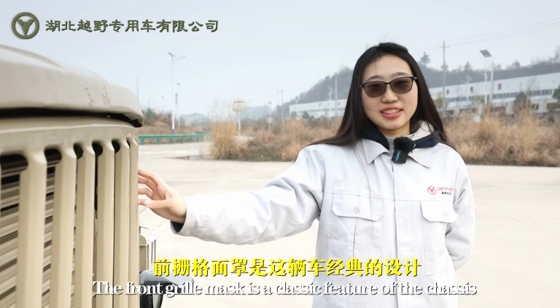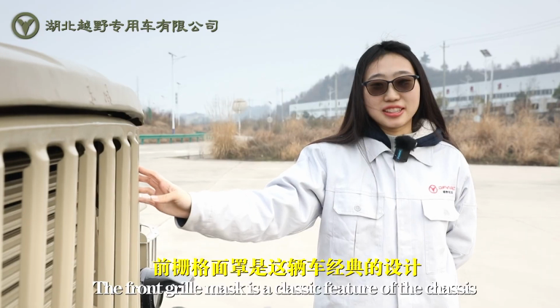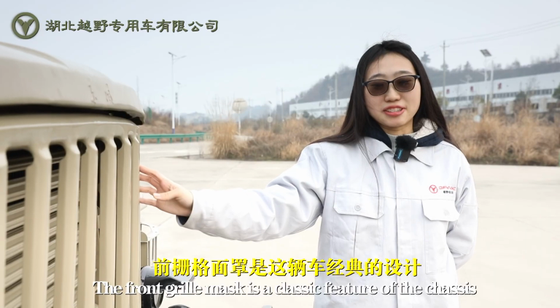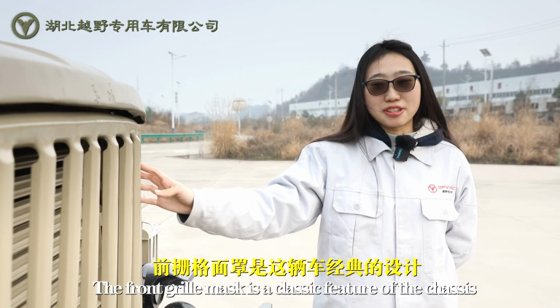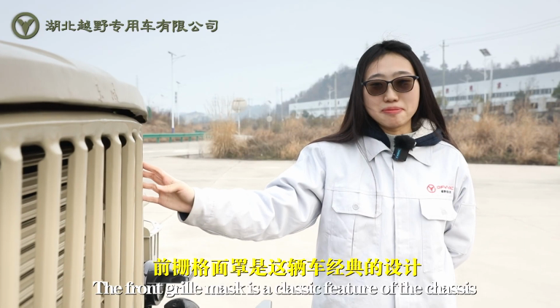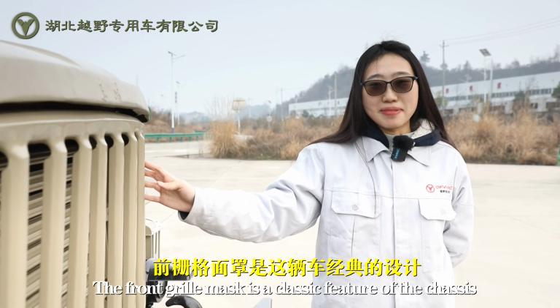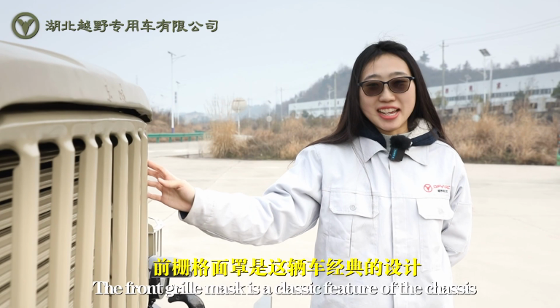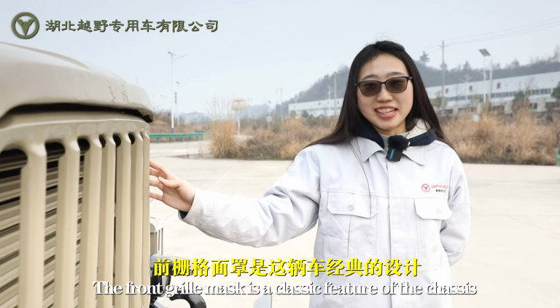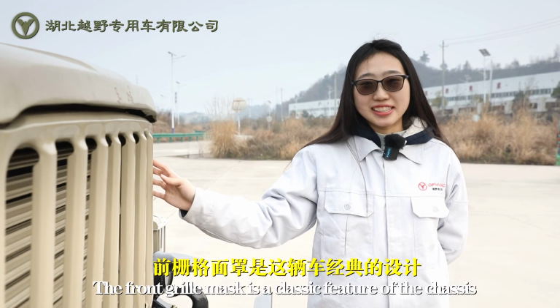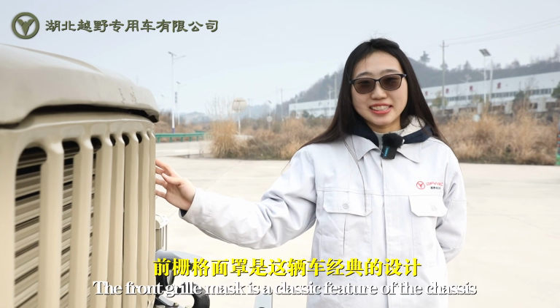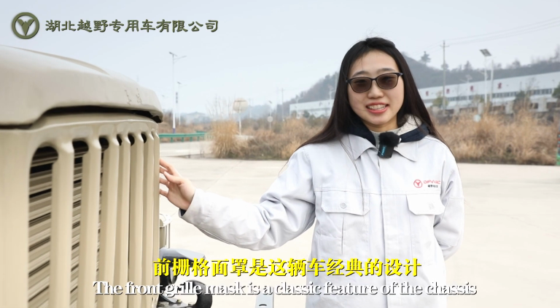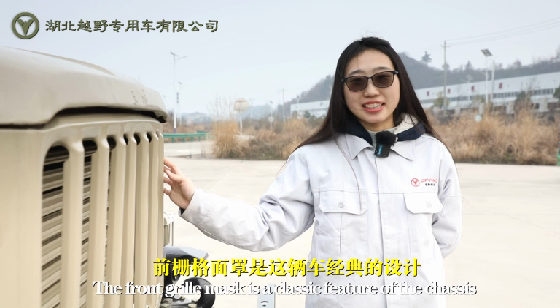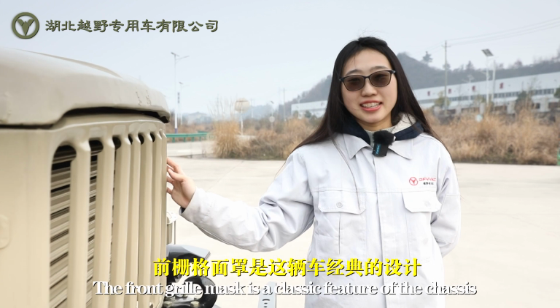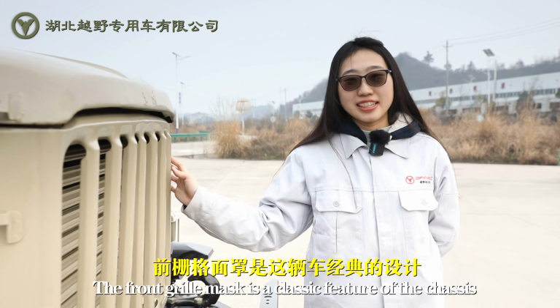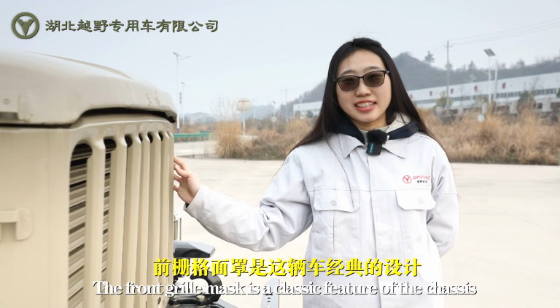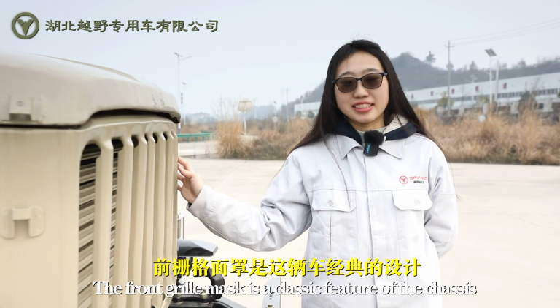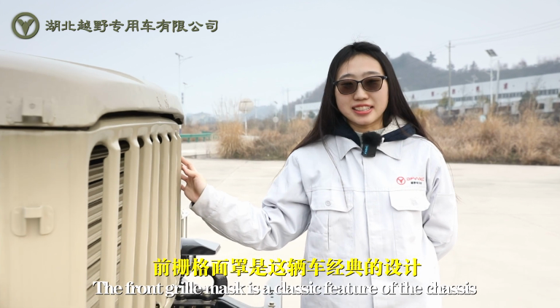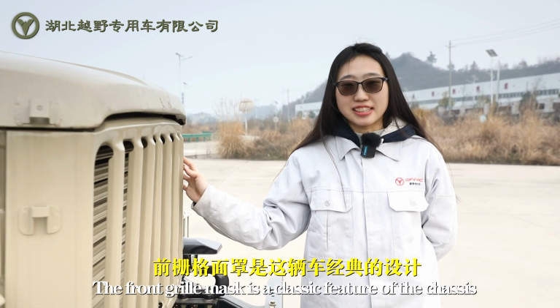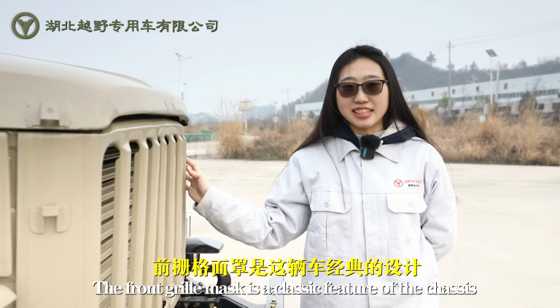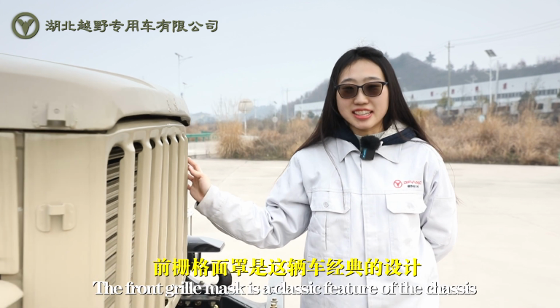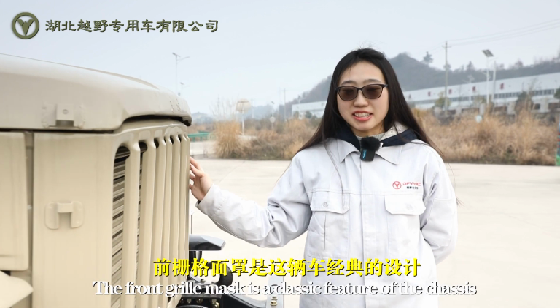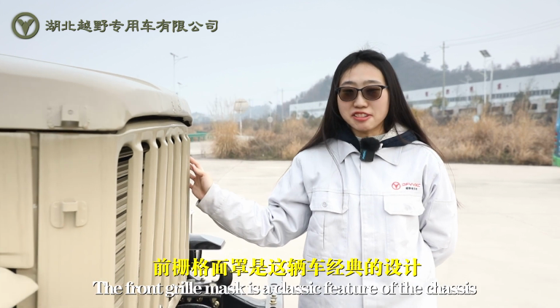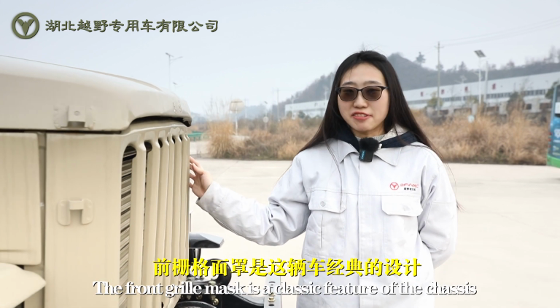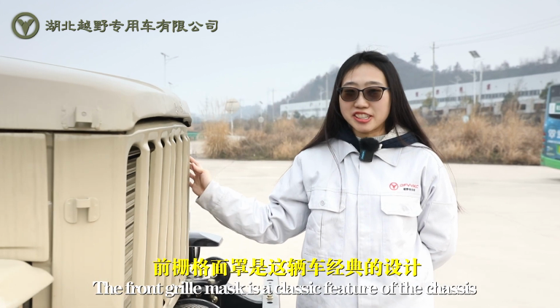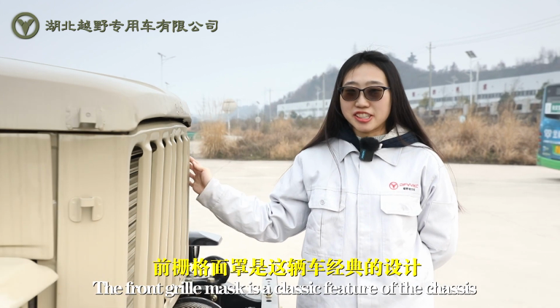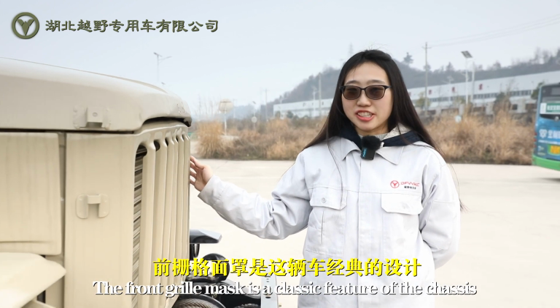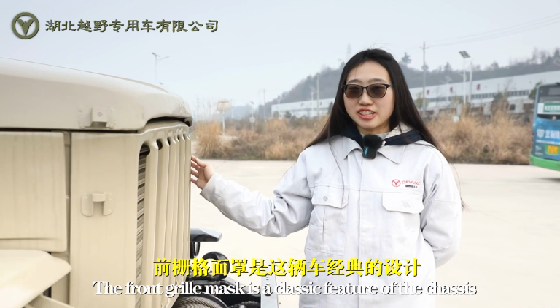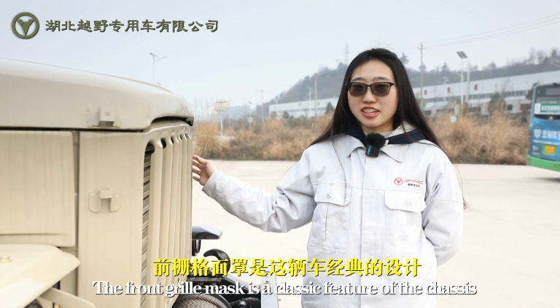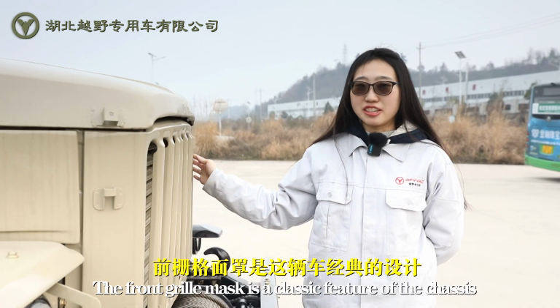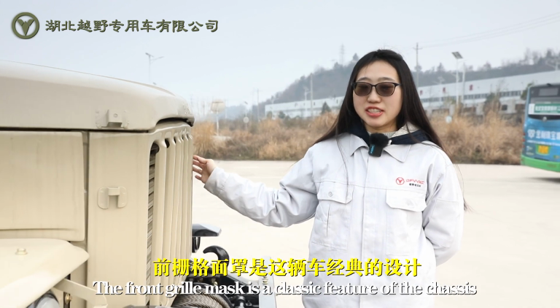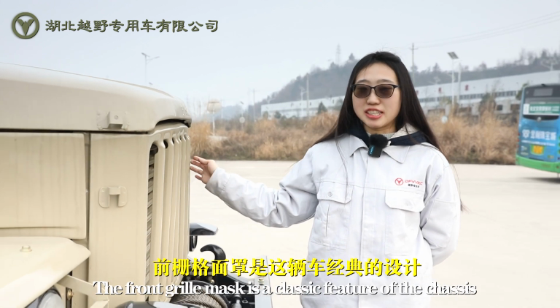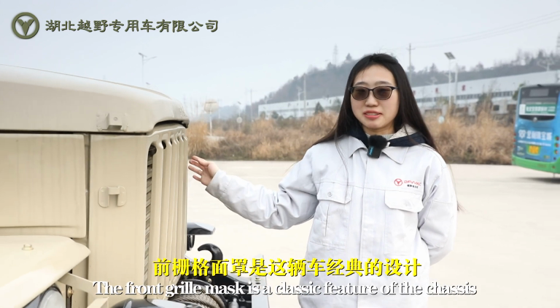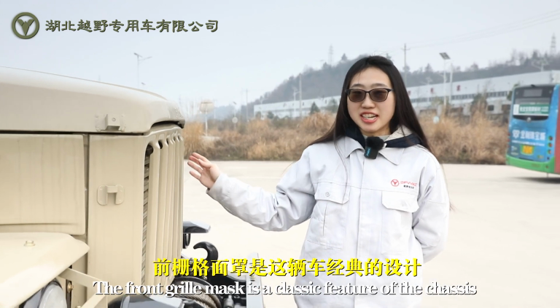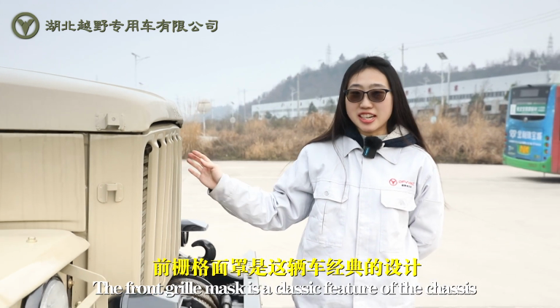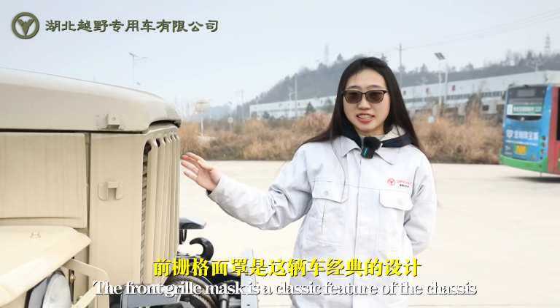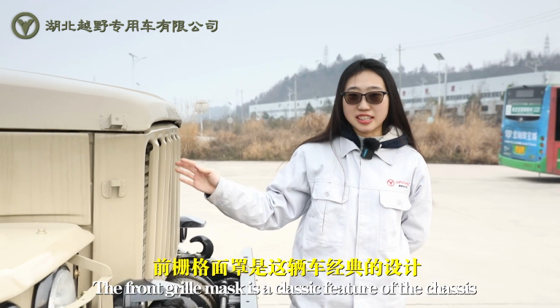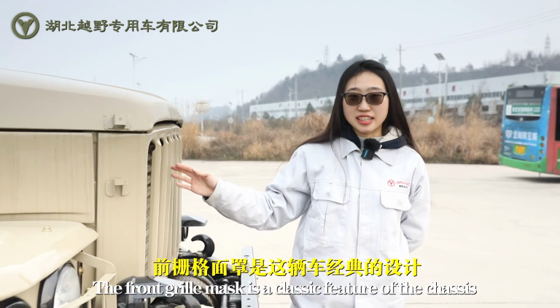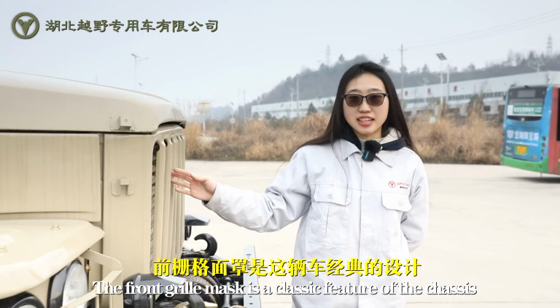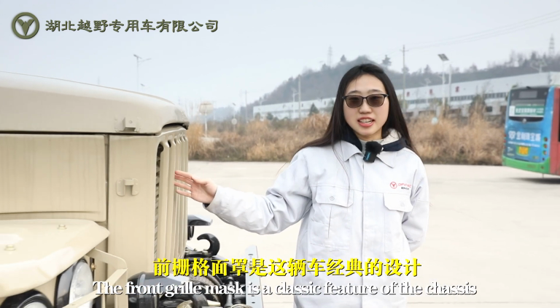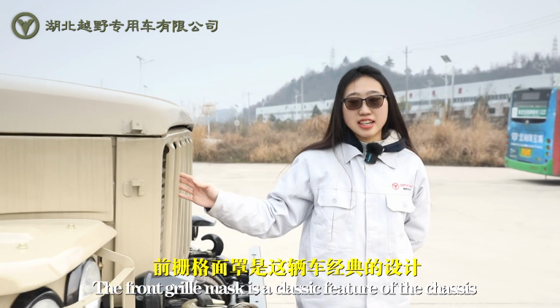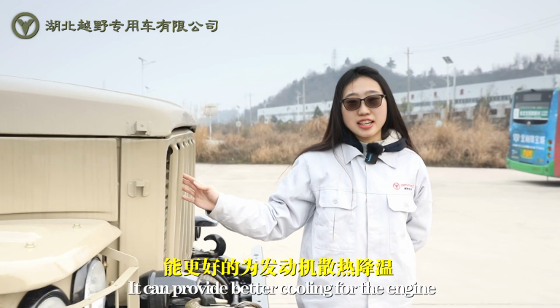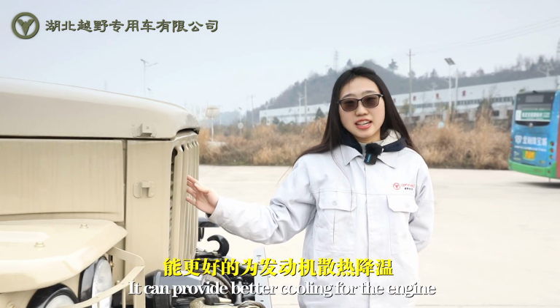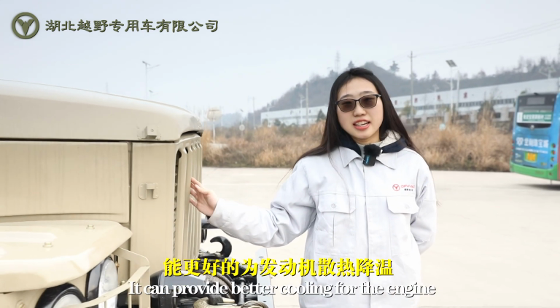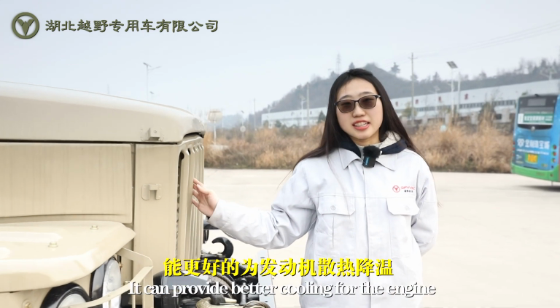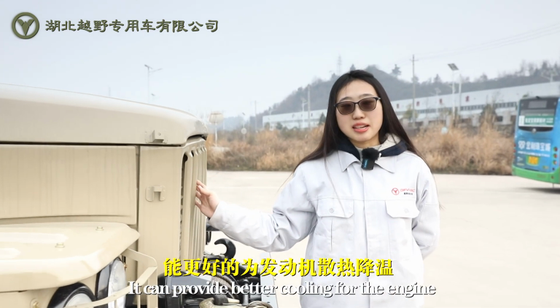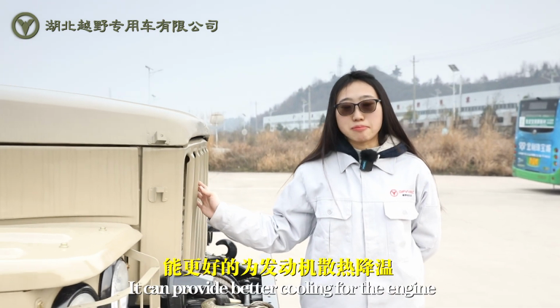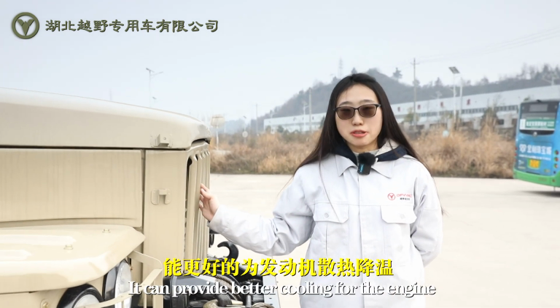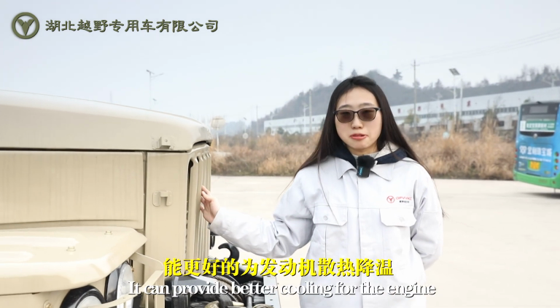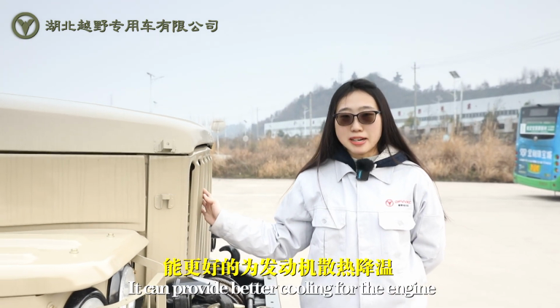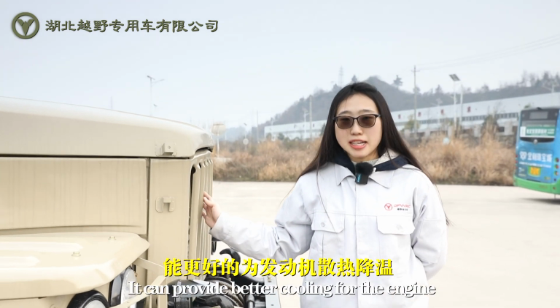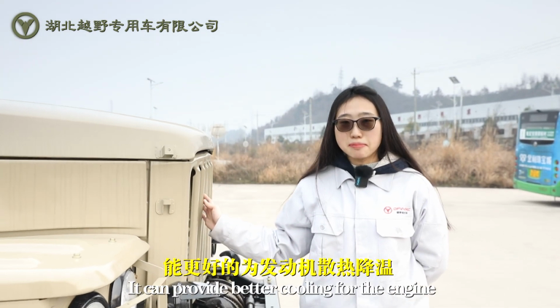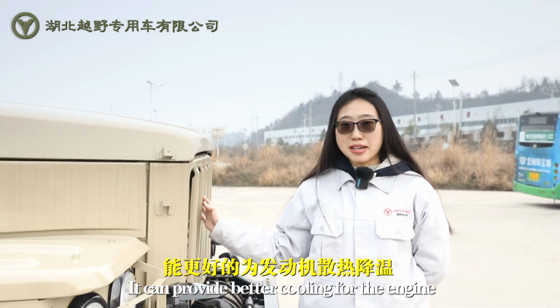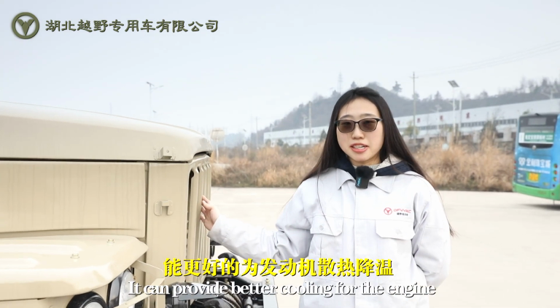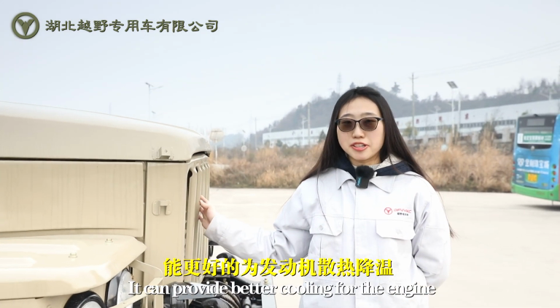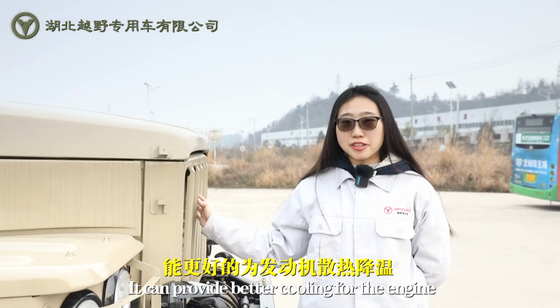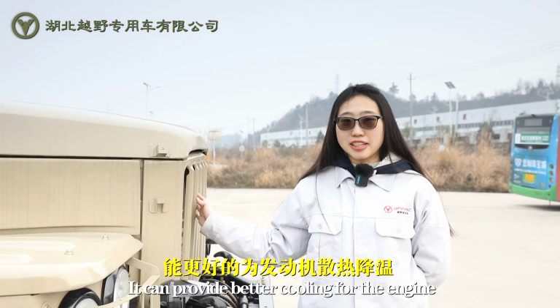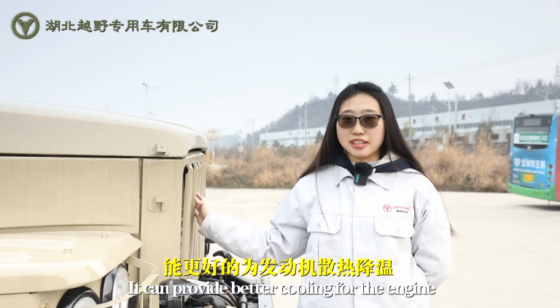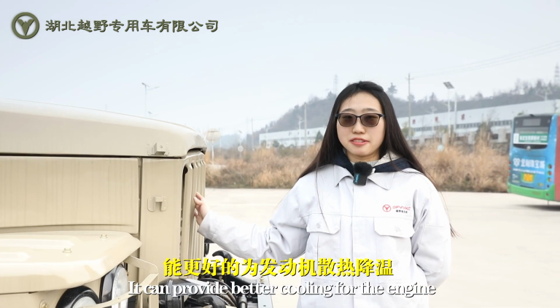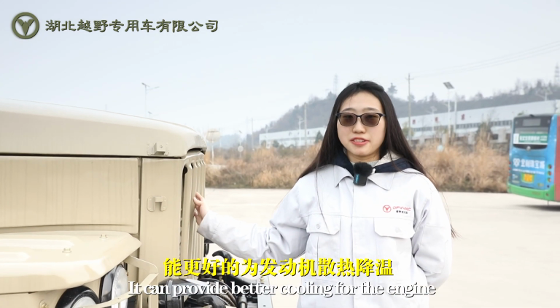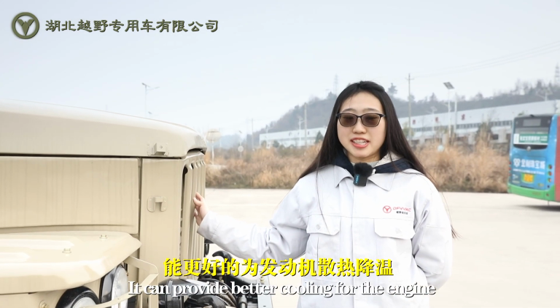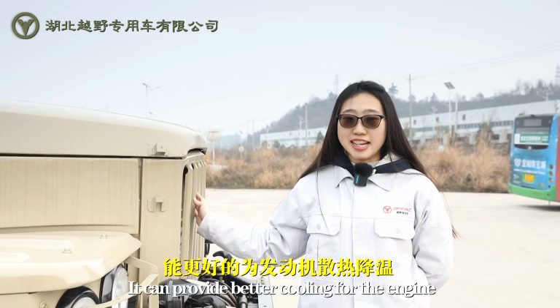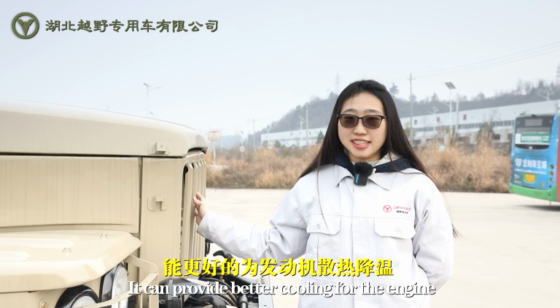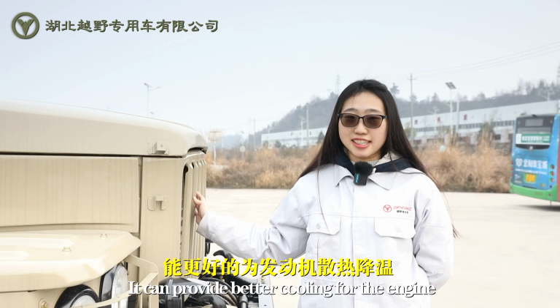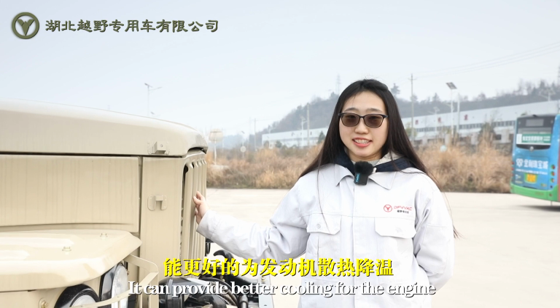The grille mask is a classic feature of this chassis. It can provide better cooling for the engine.